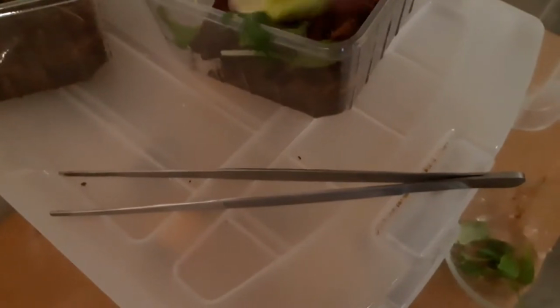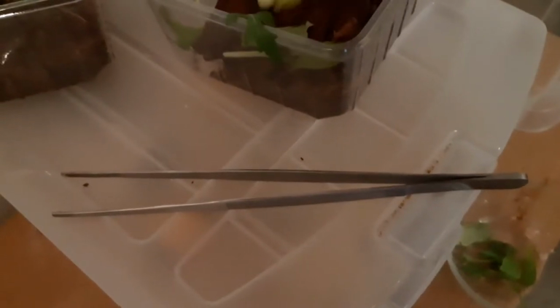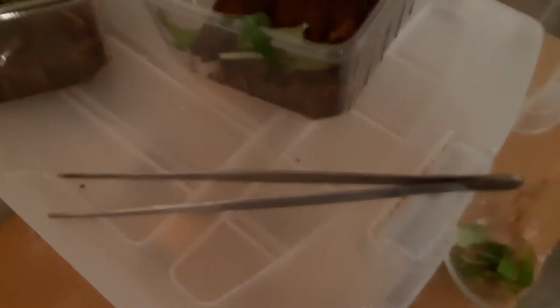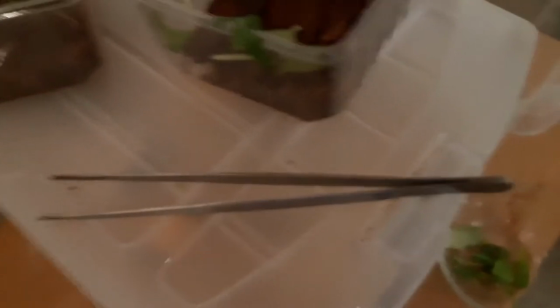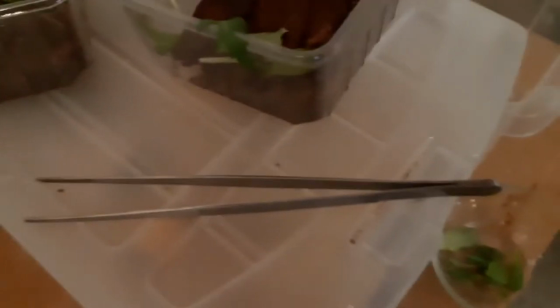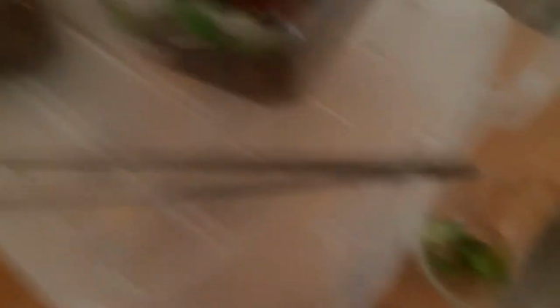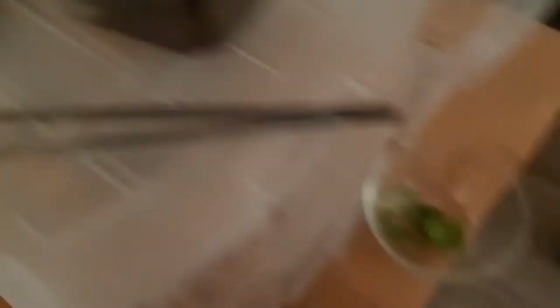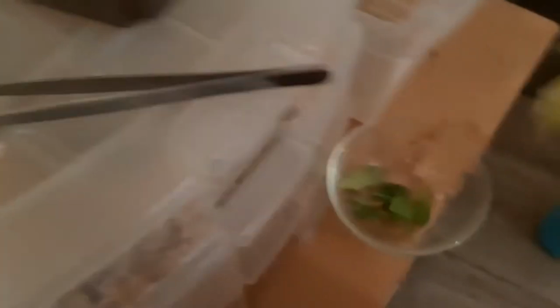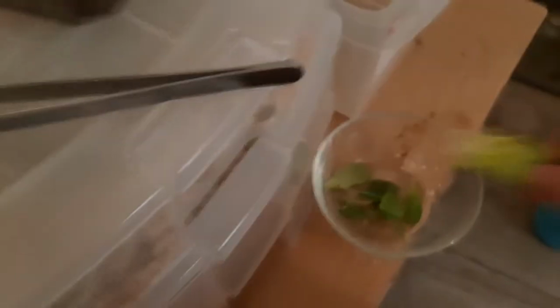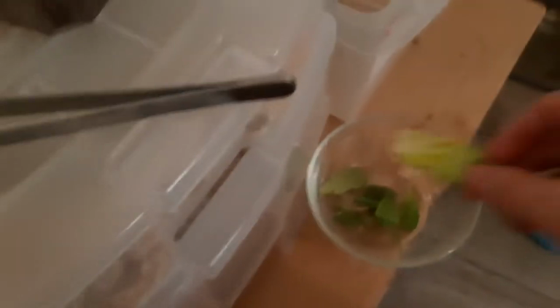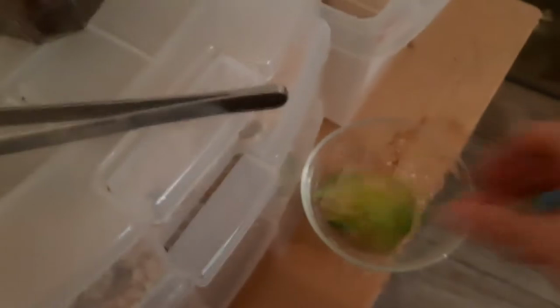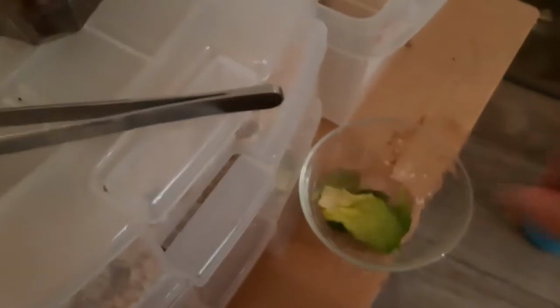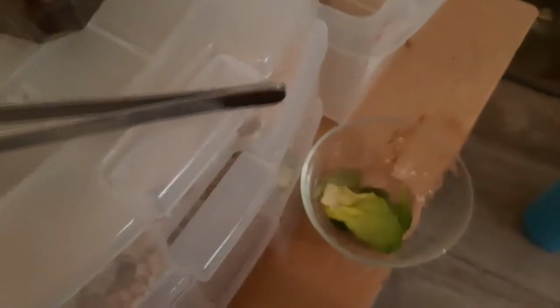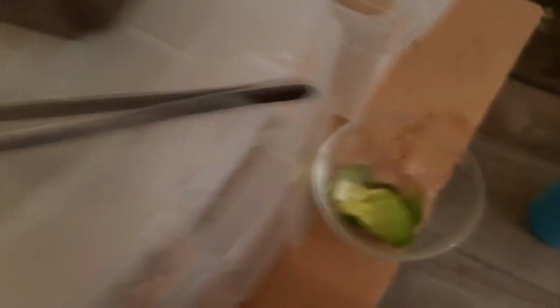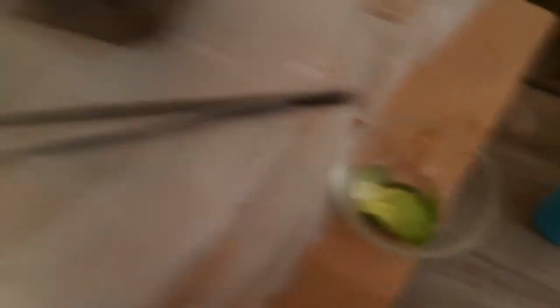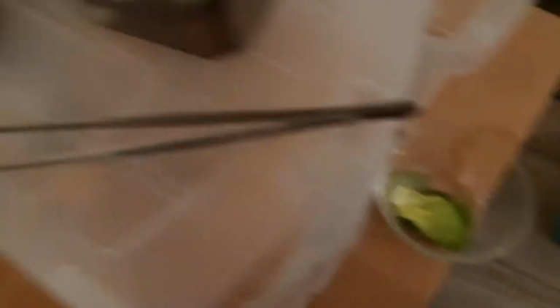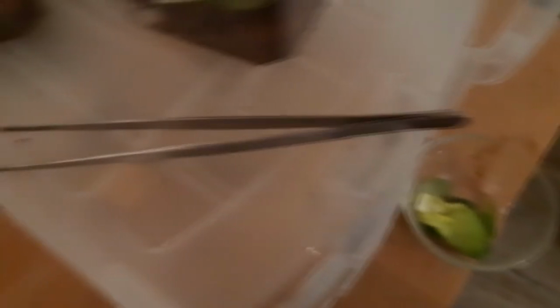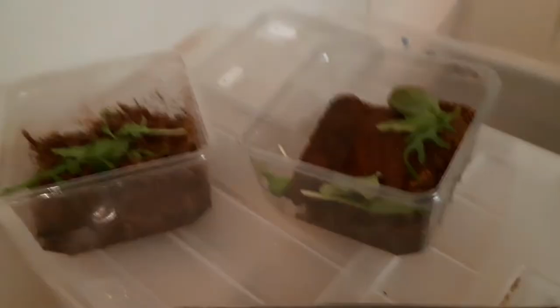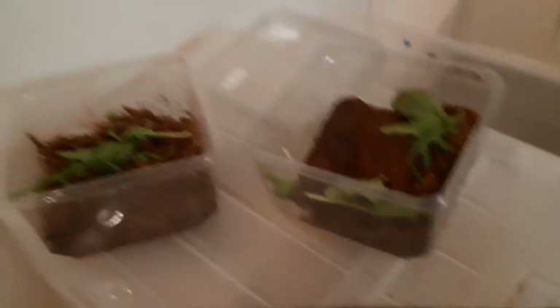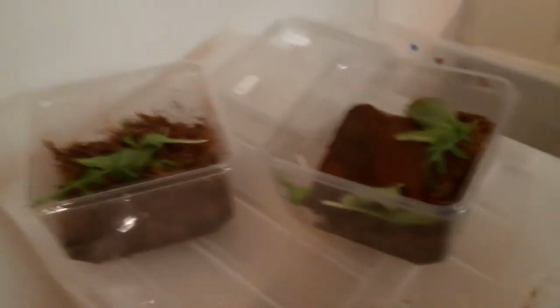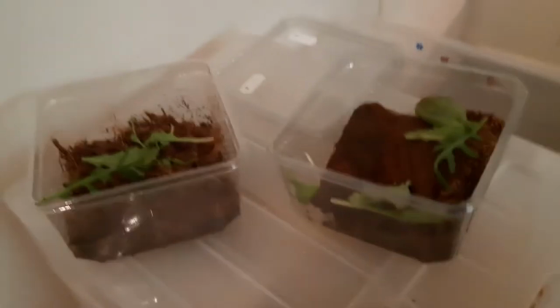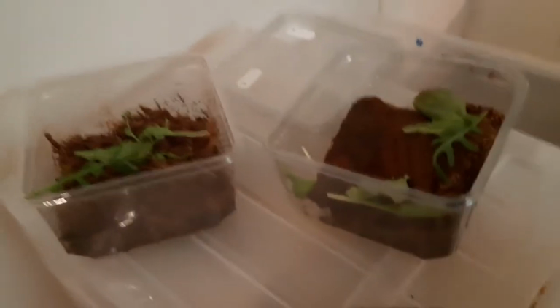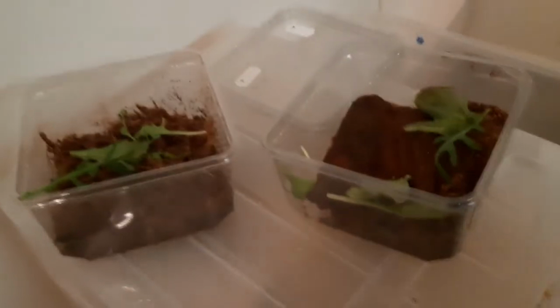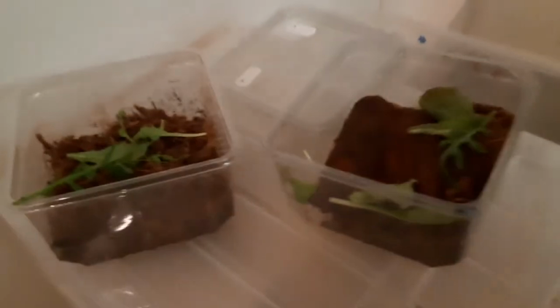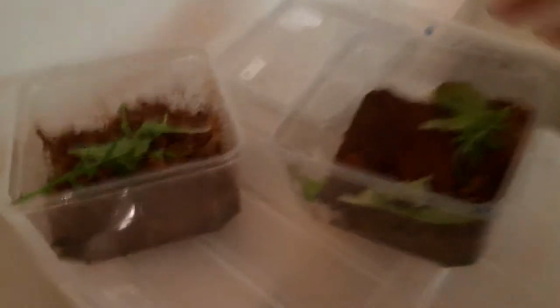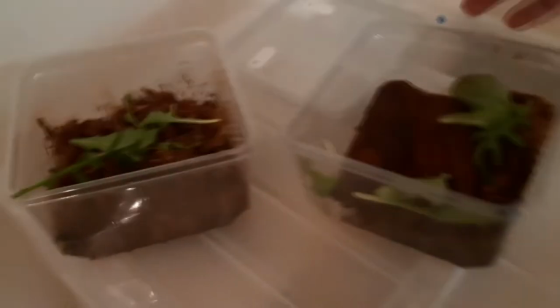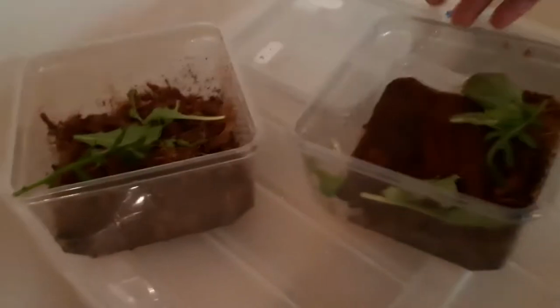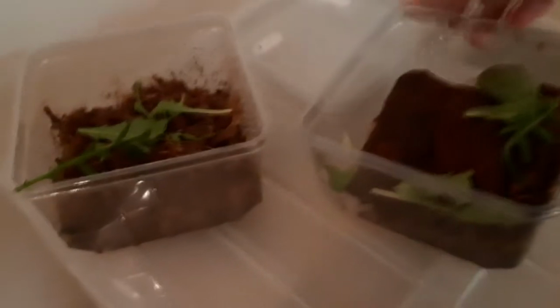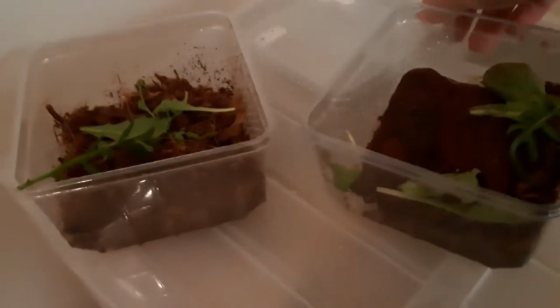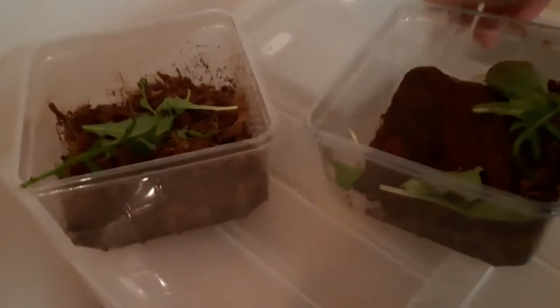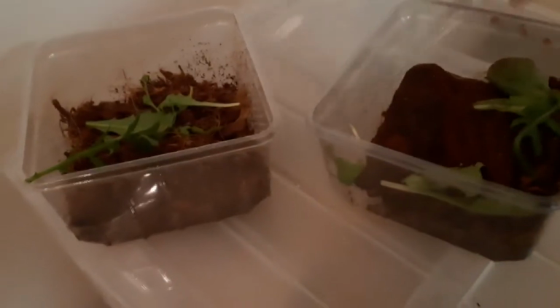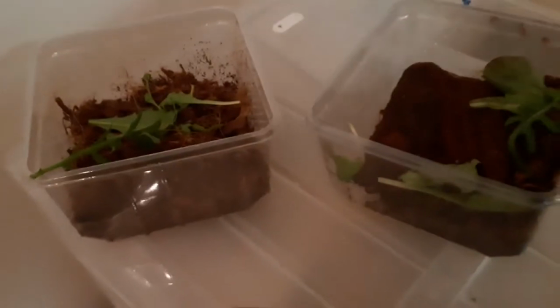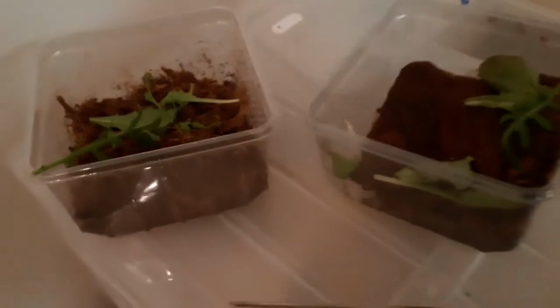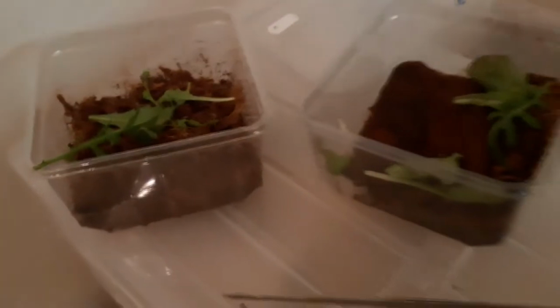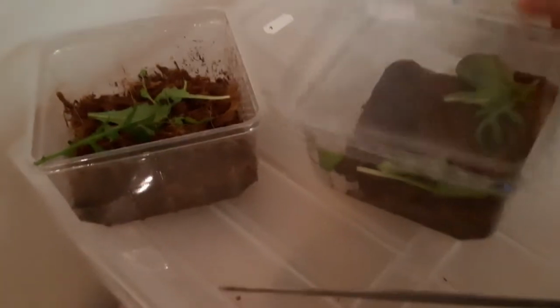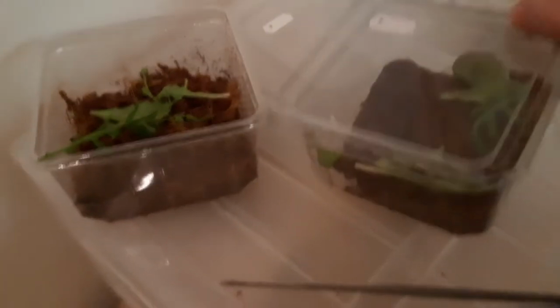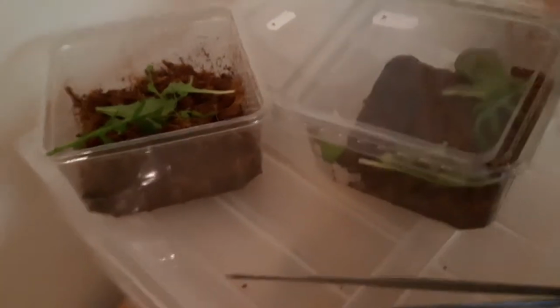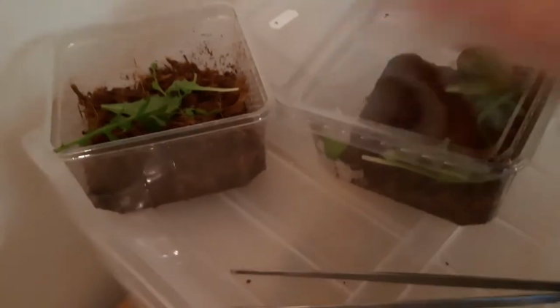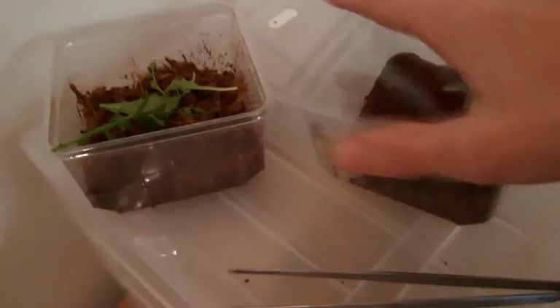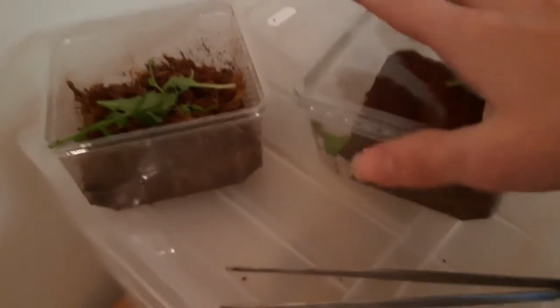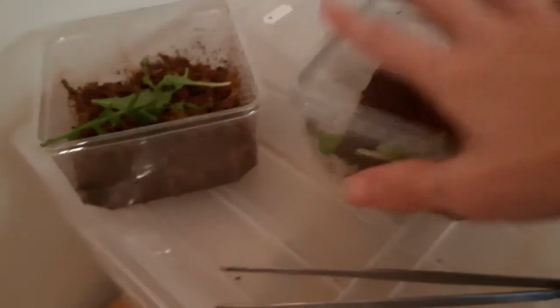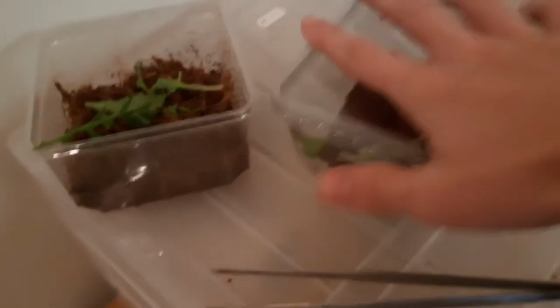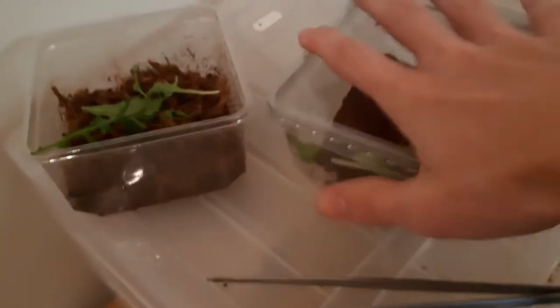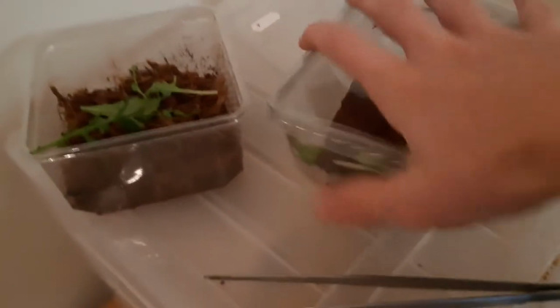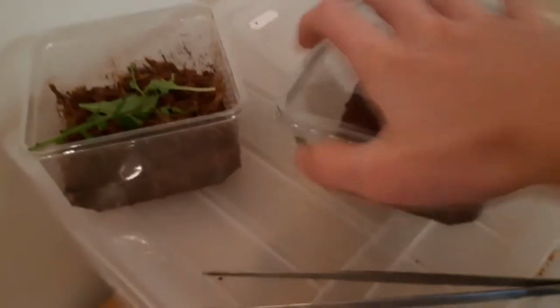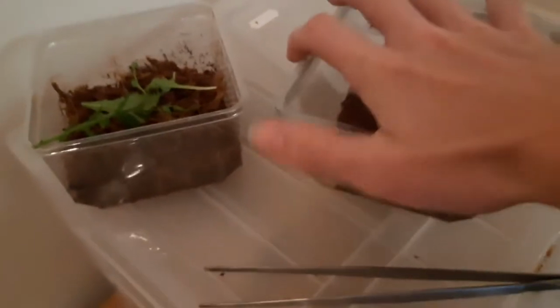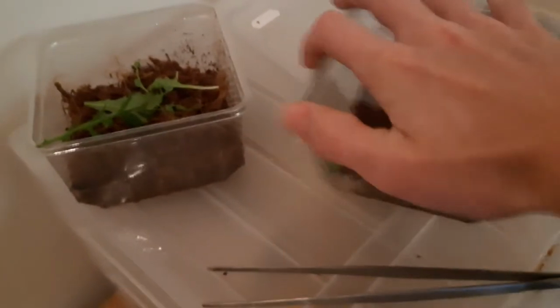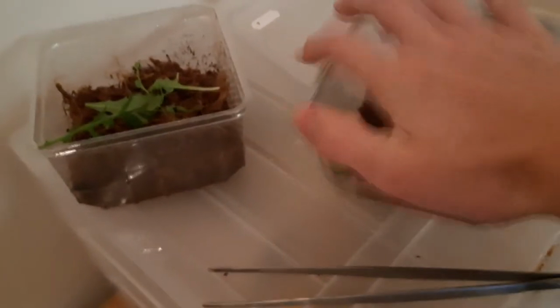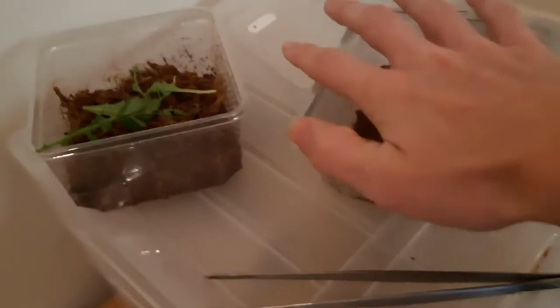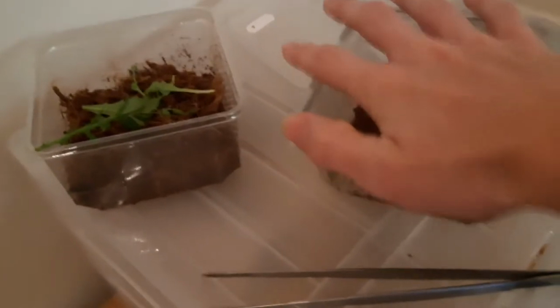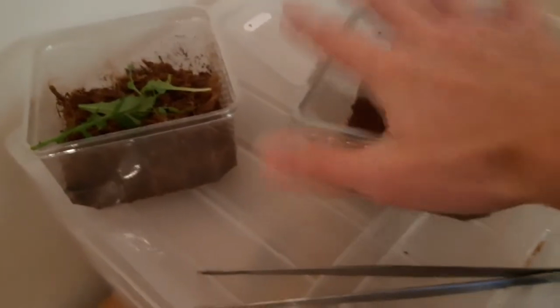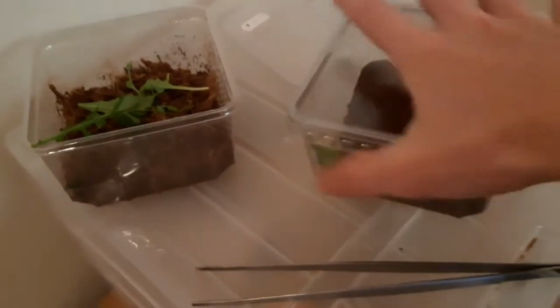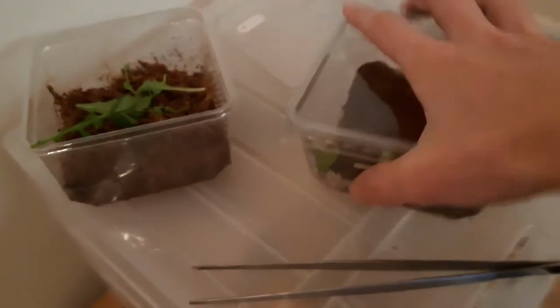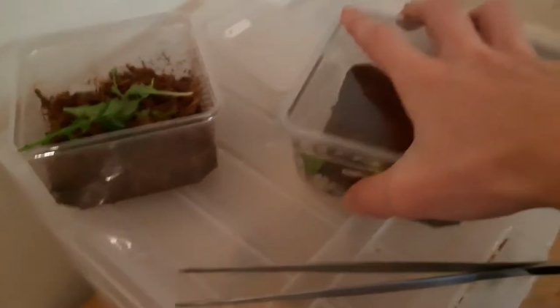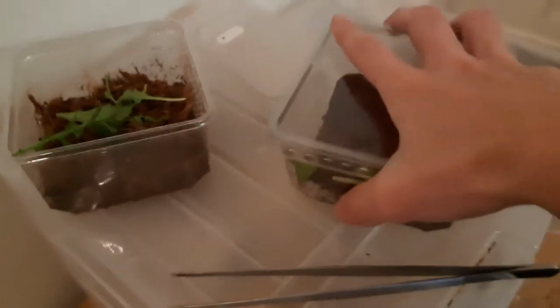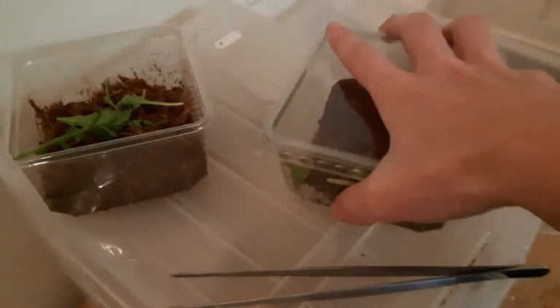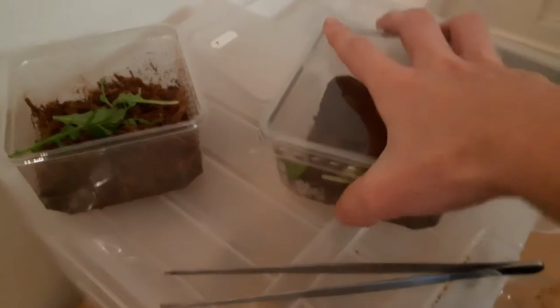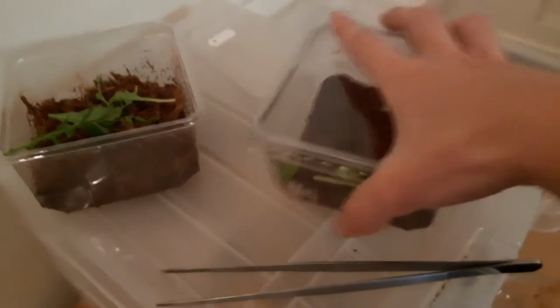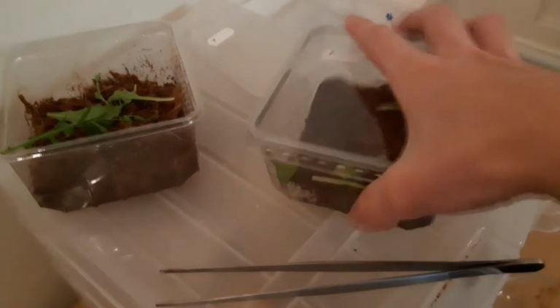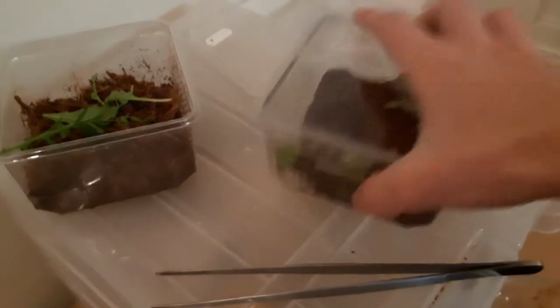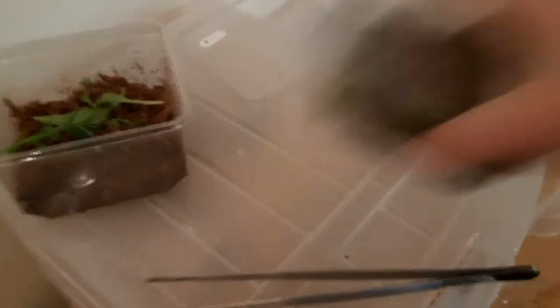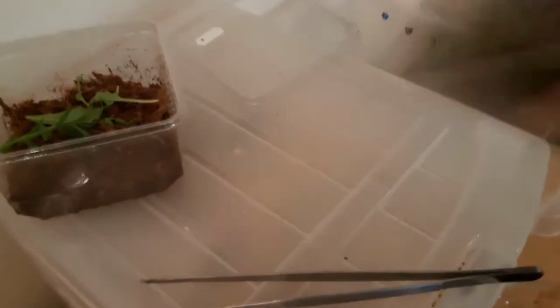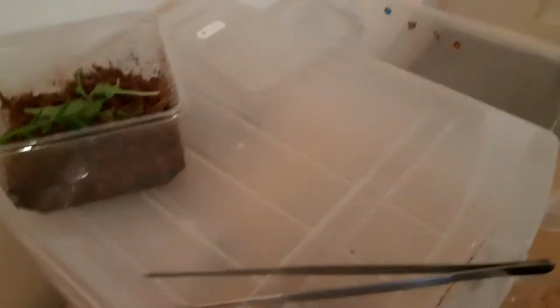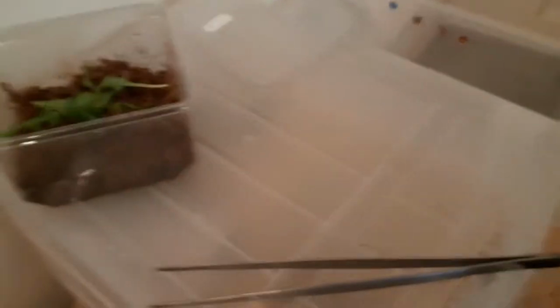Alright, two minutes and that's done. Let me close these up.